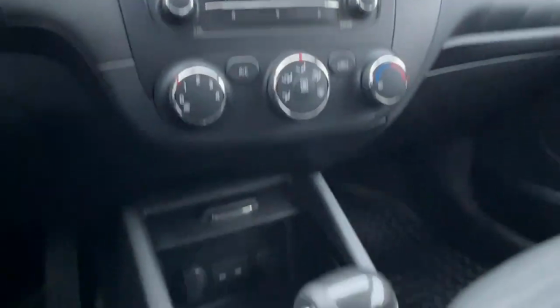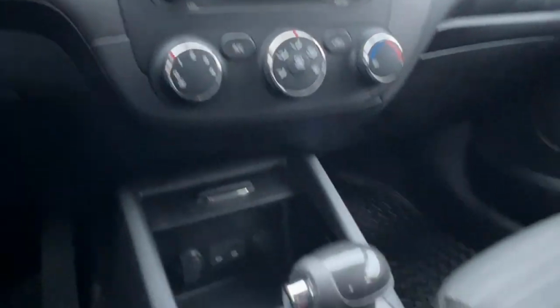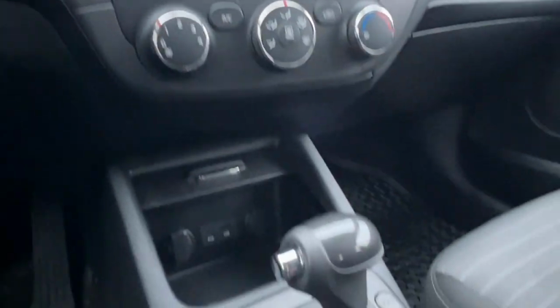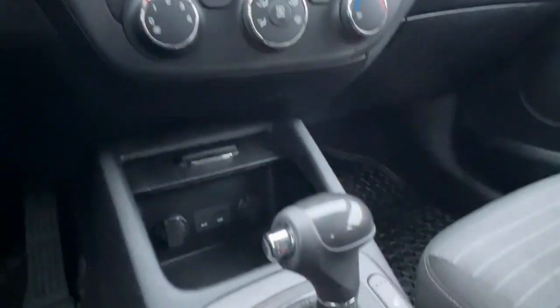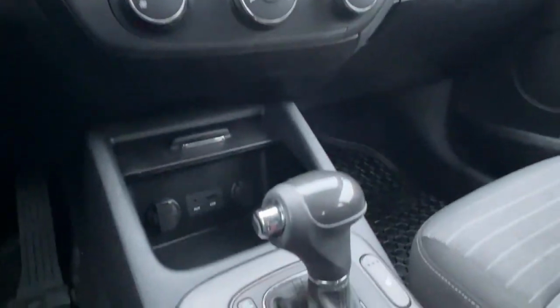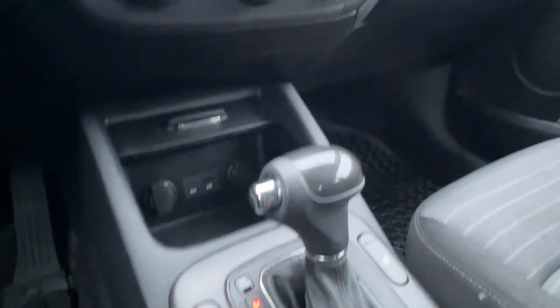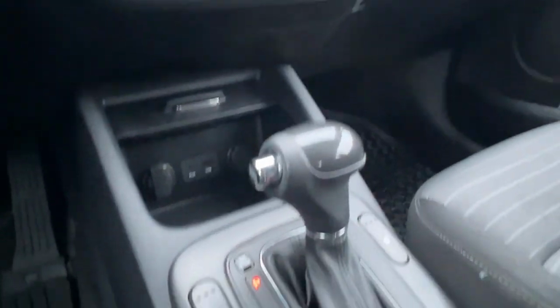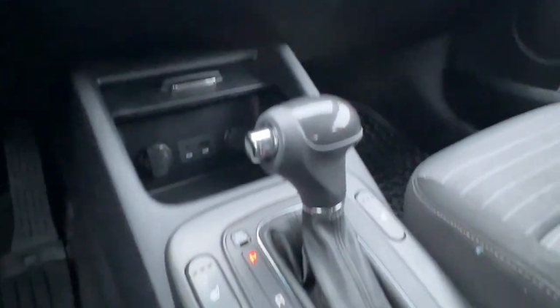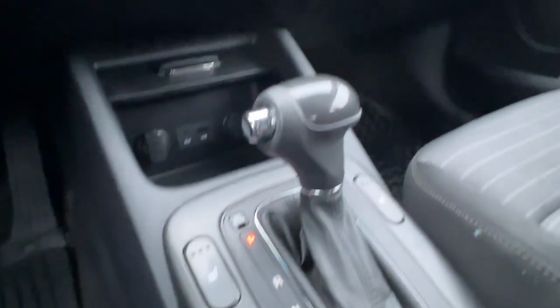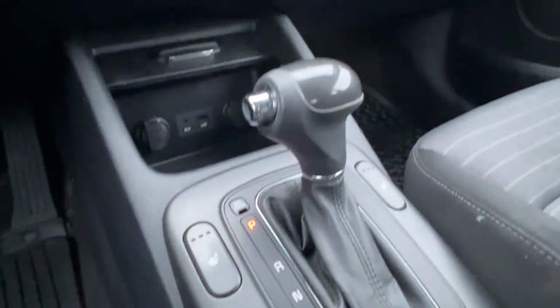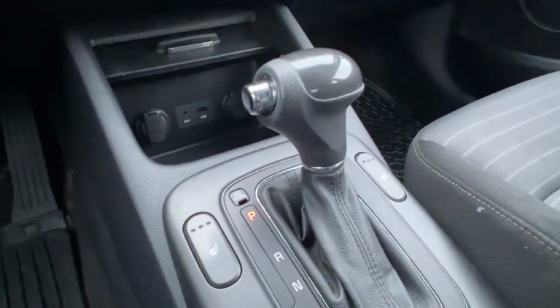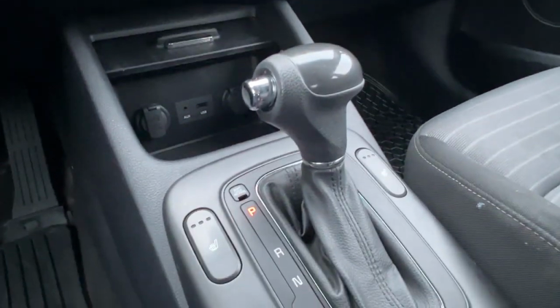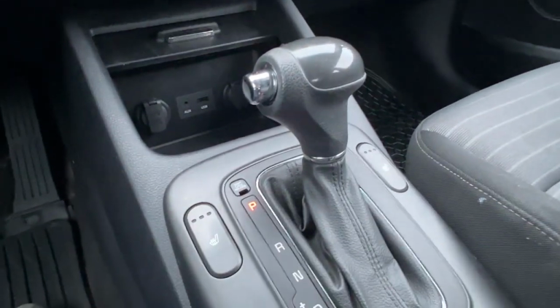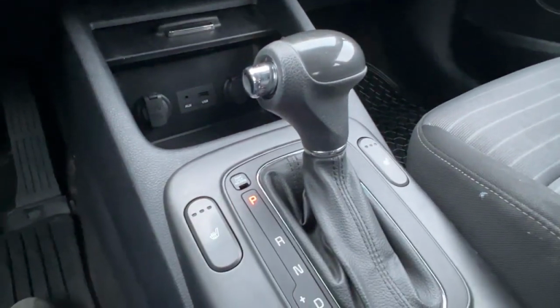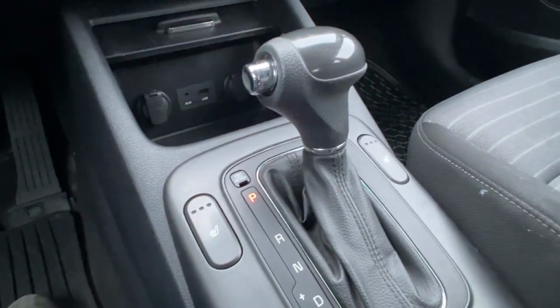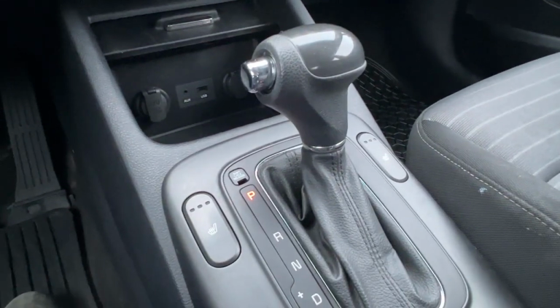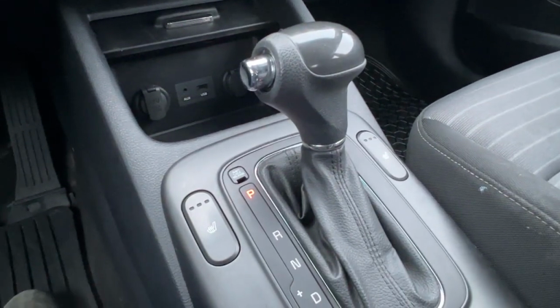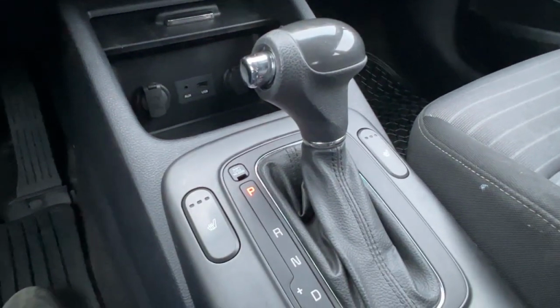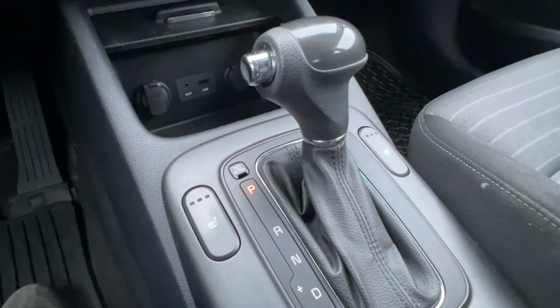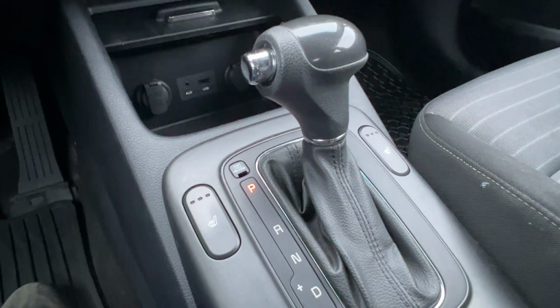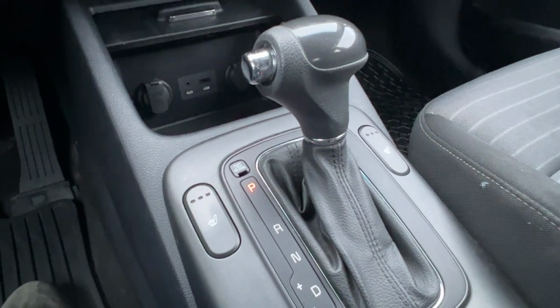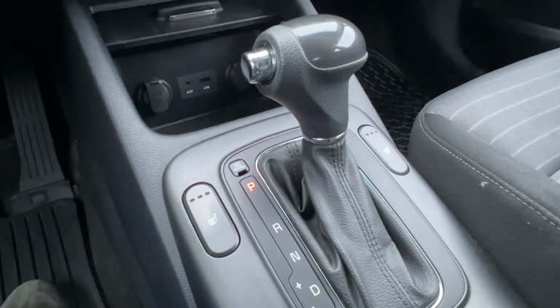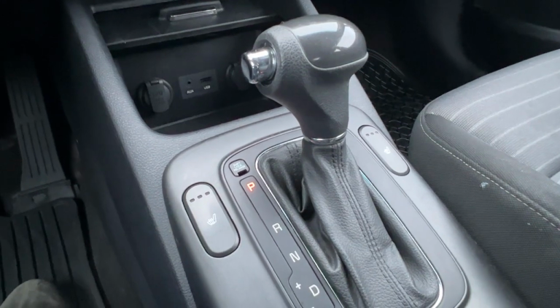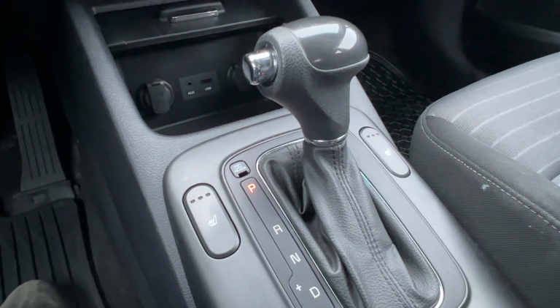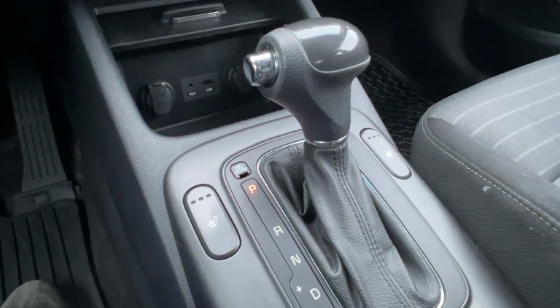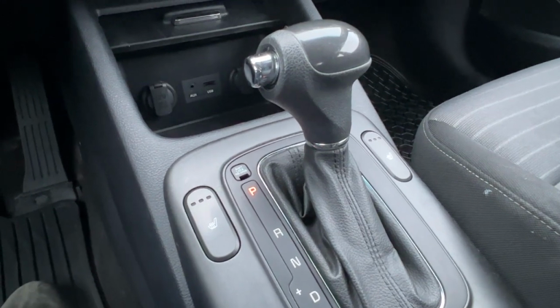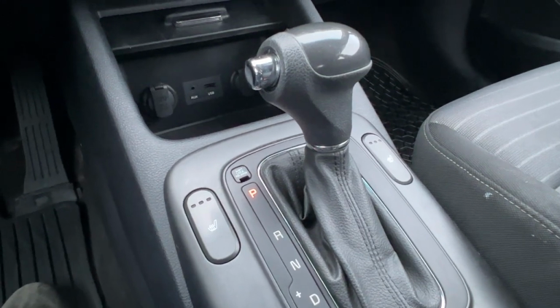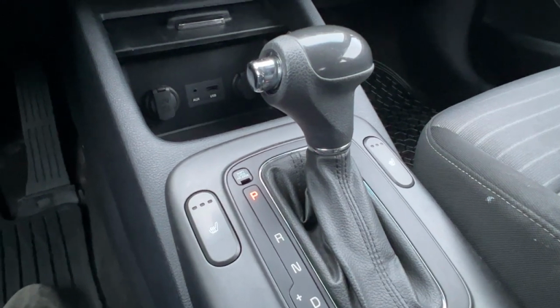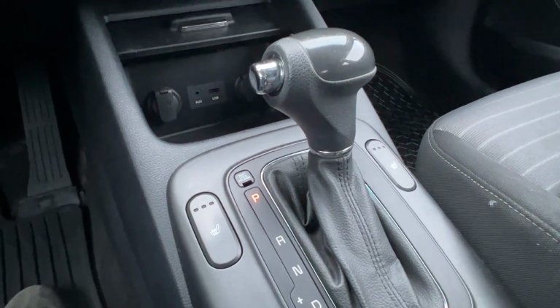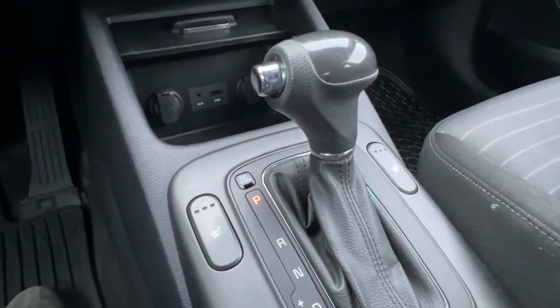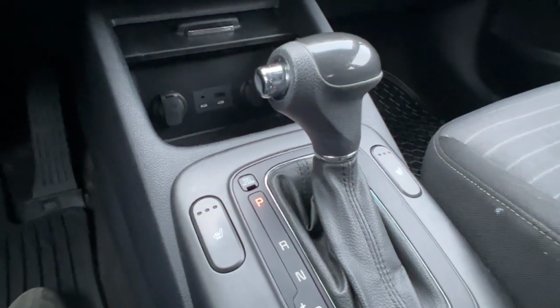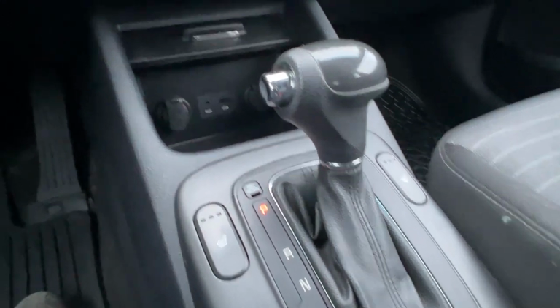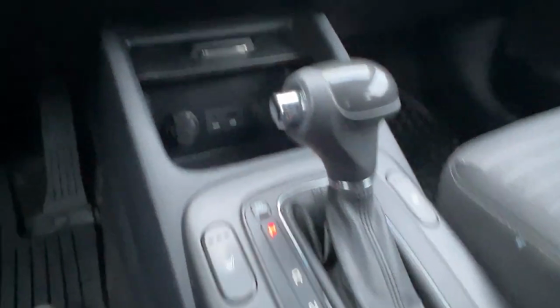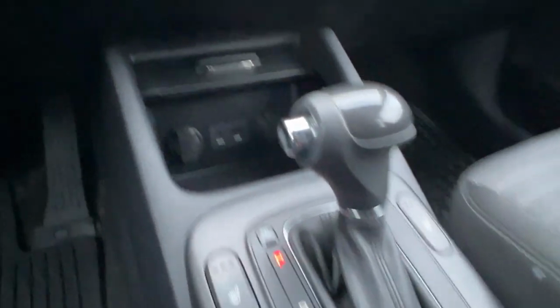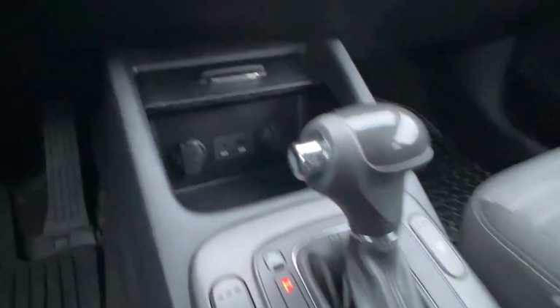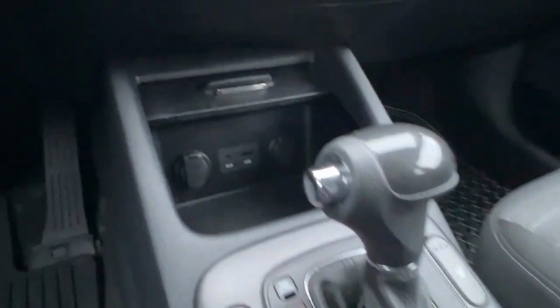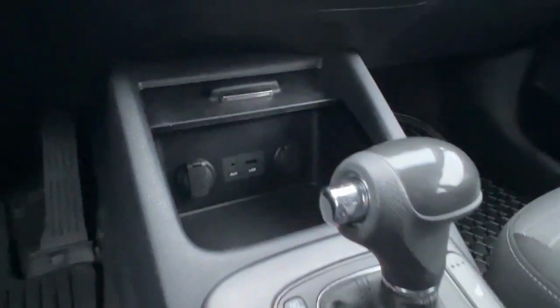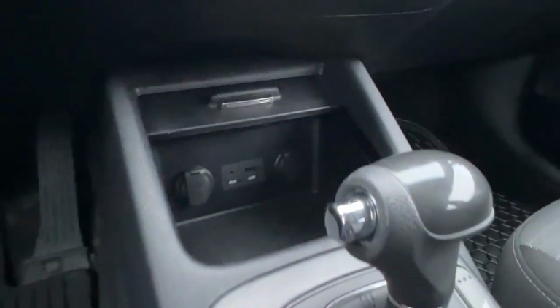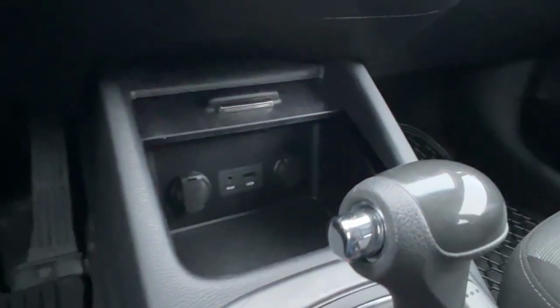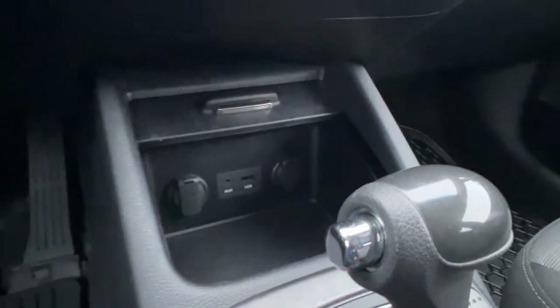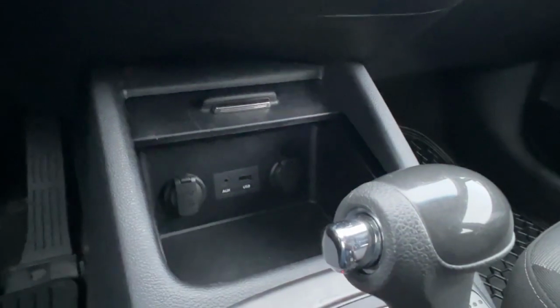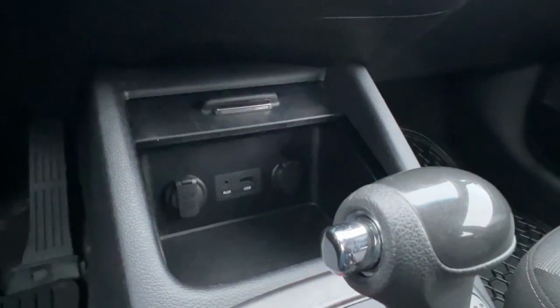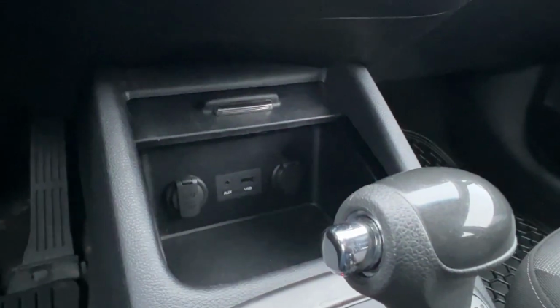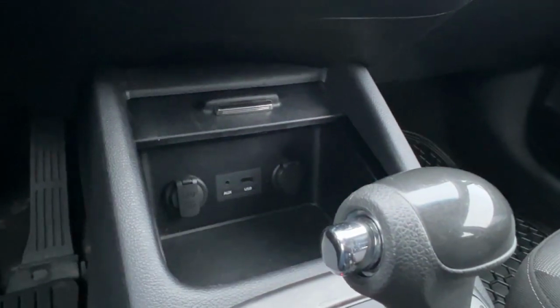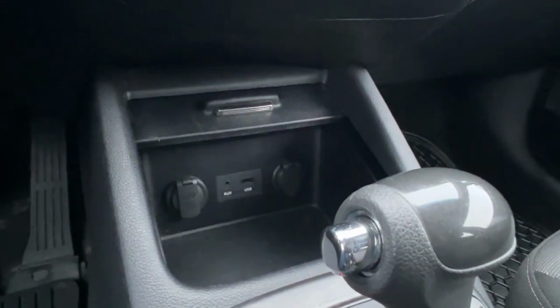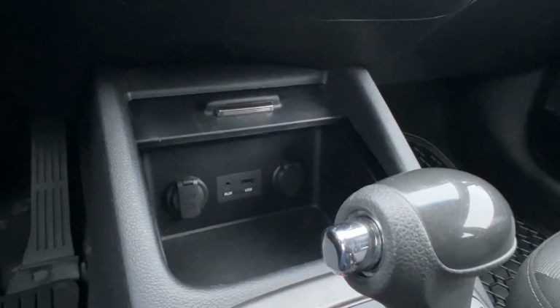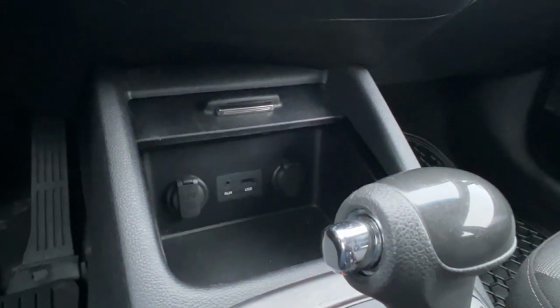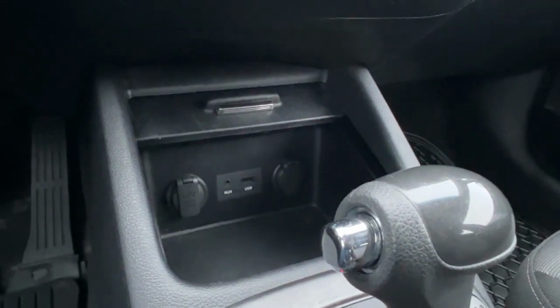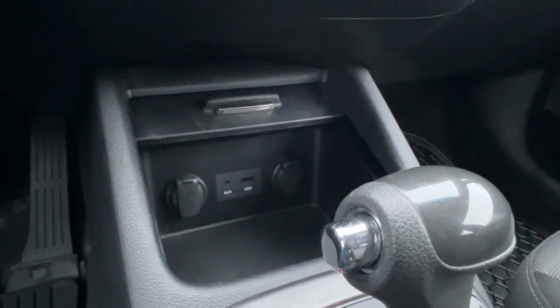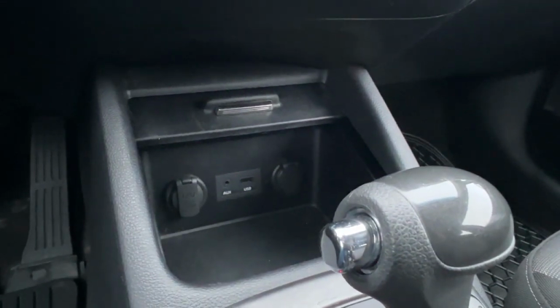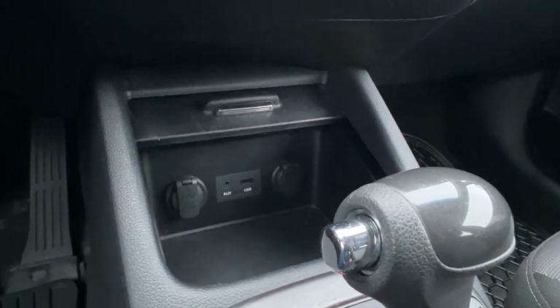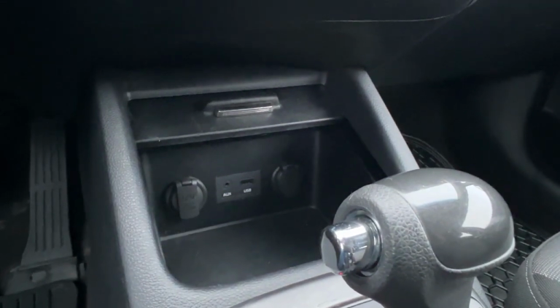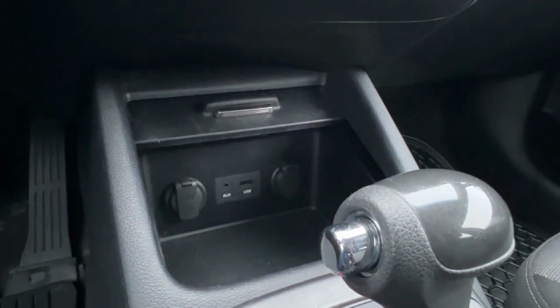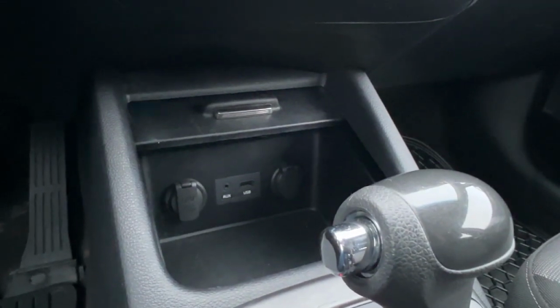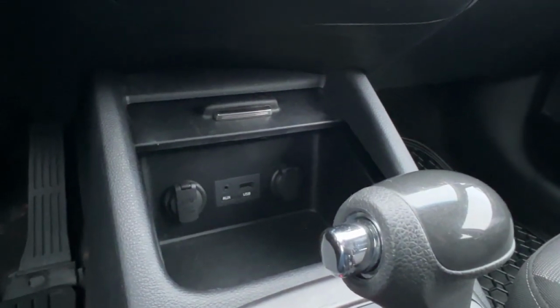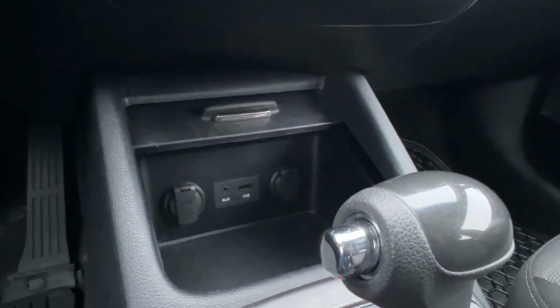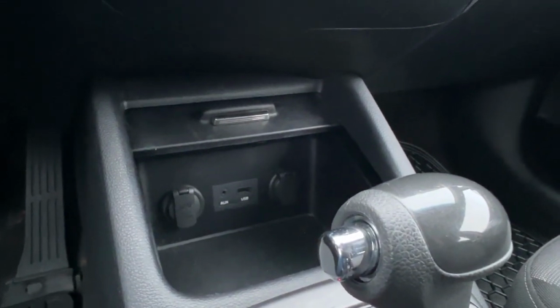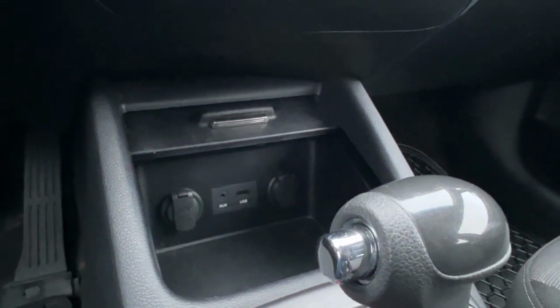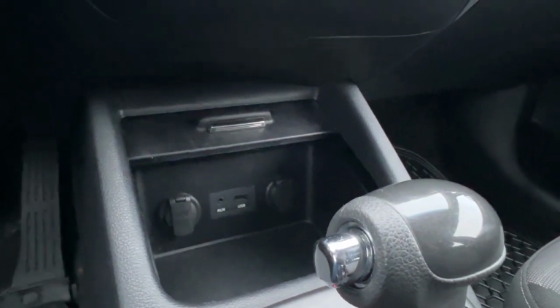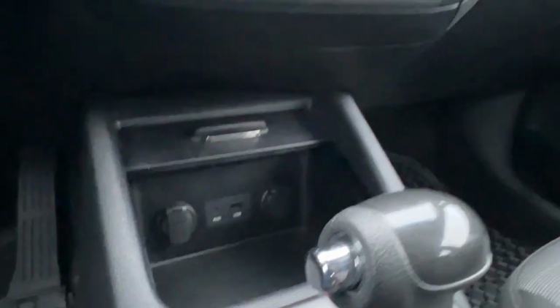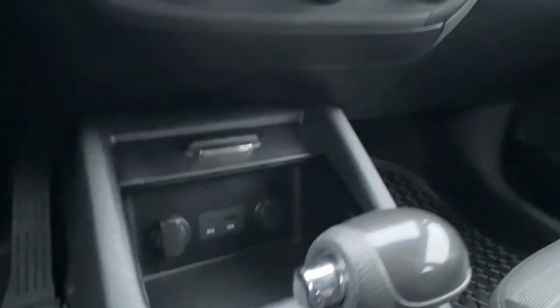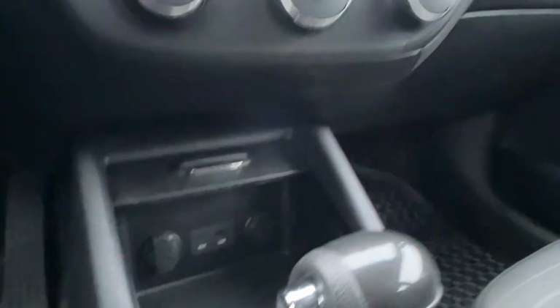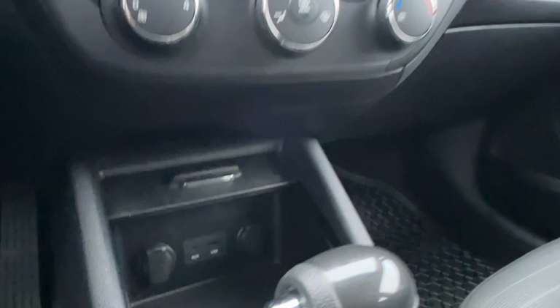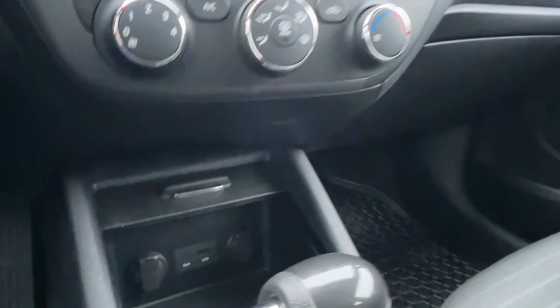Moving down a little bit more, we're going to find our front heated seat controls and our automatic shifter, and right down in there is our auxiliary and USB power inputs.